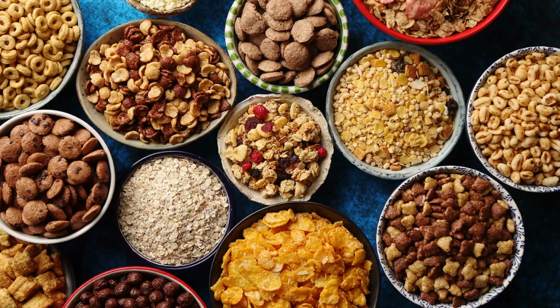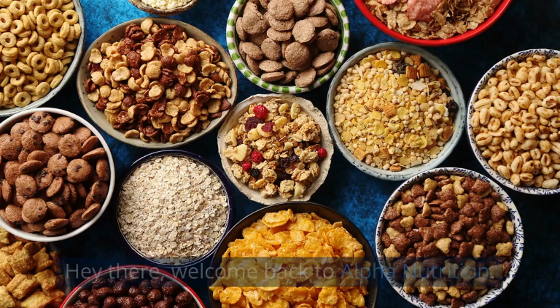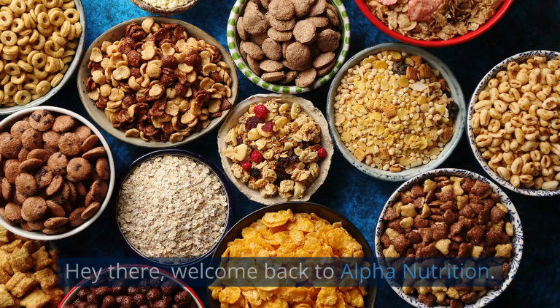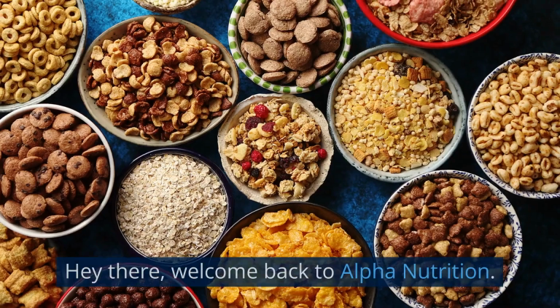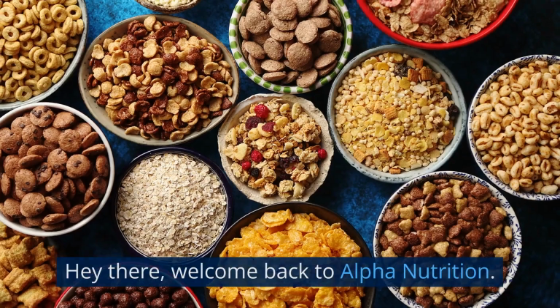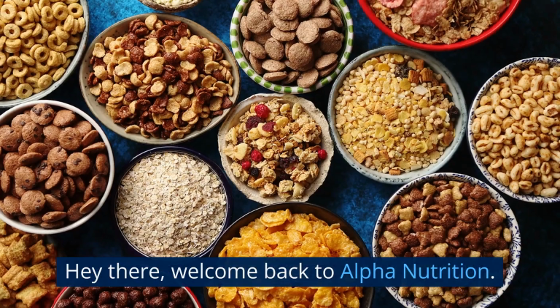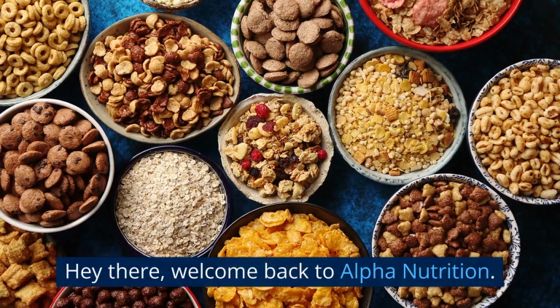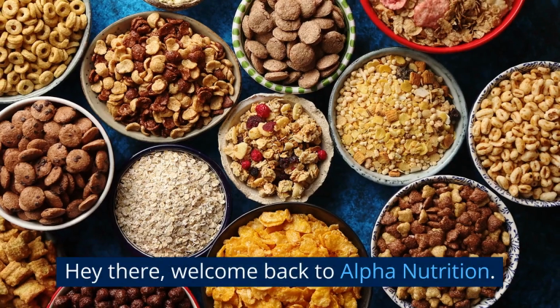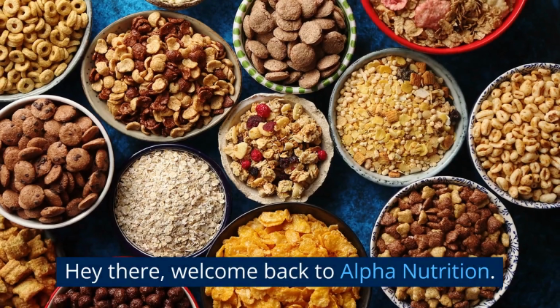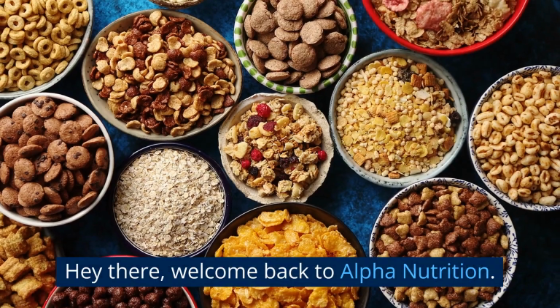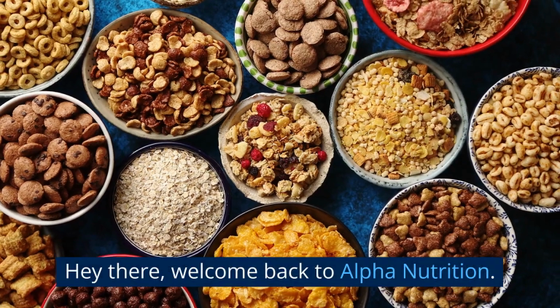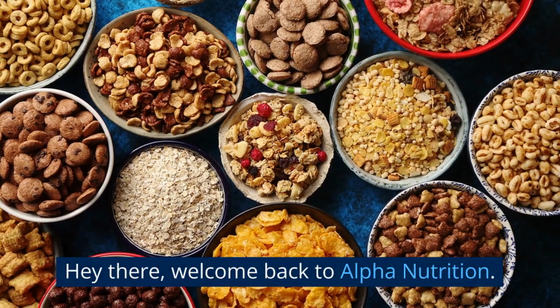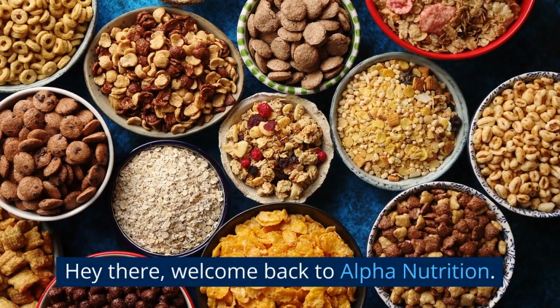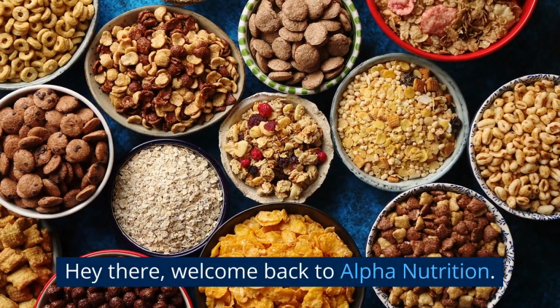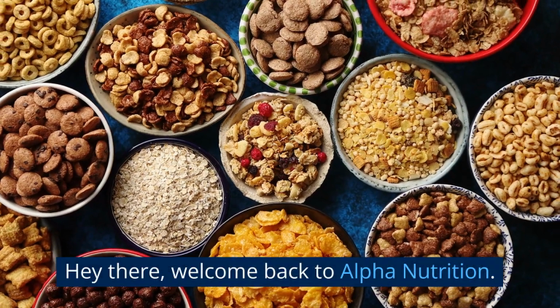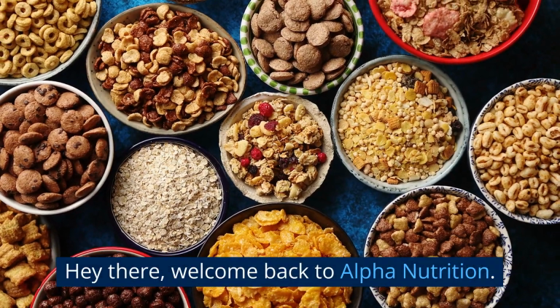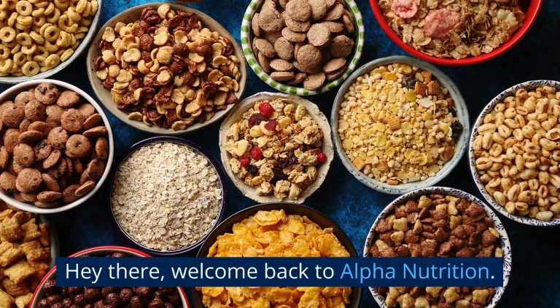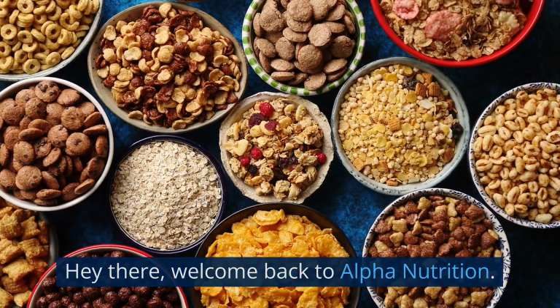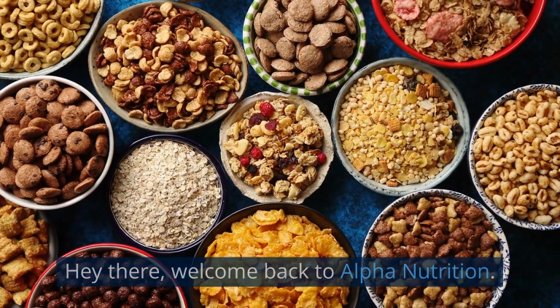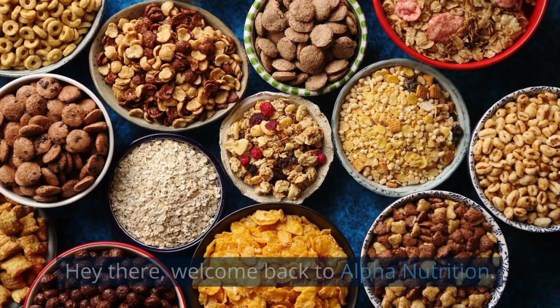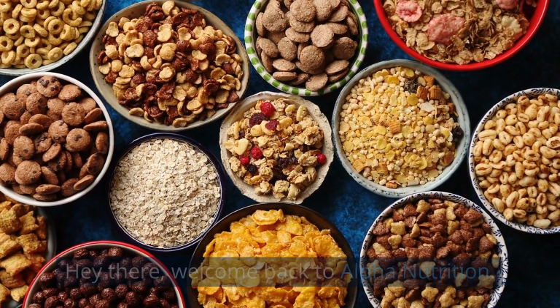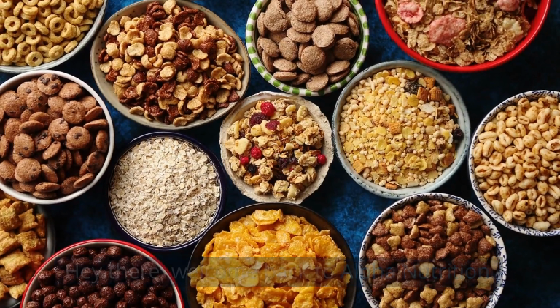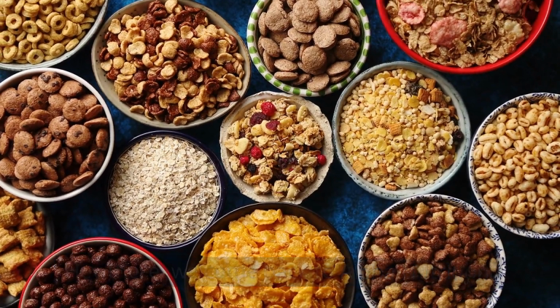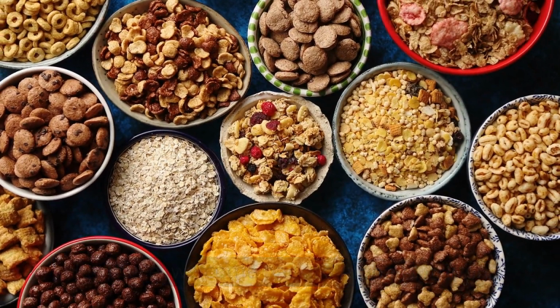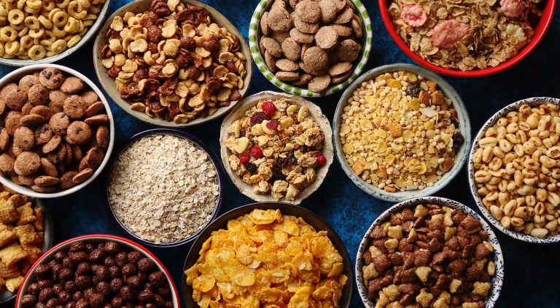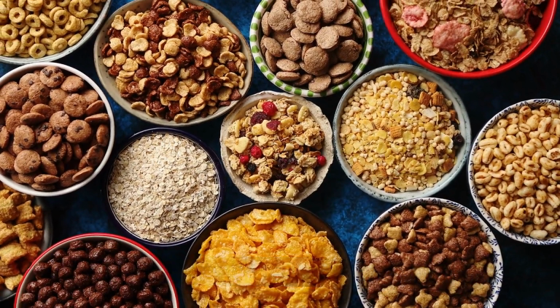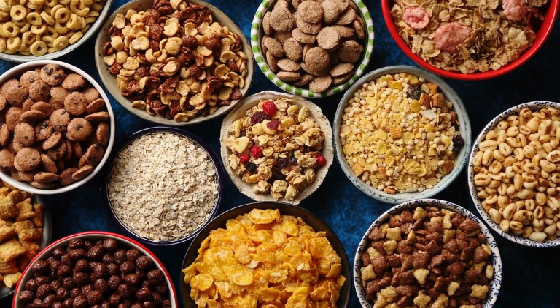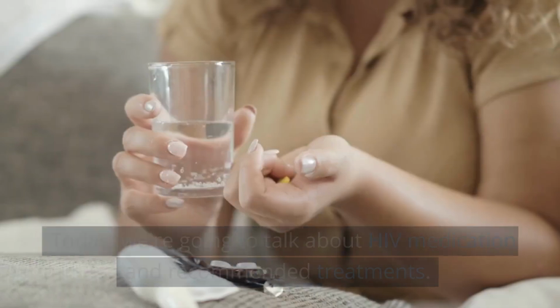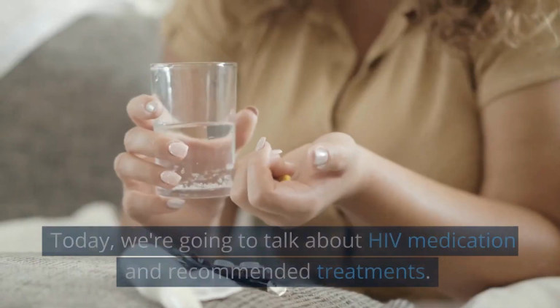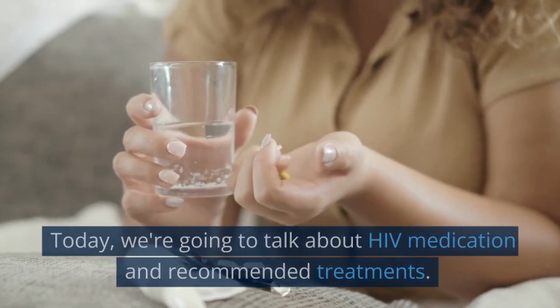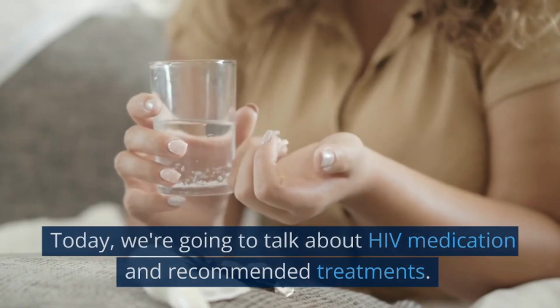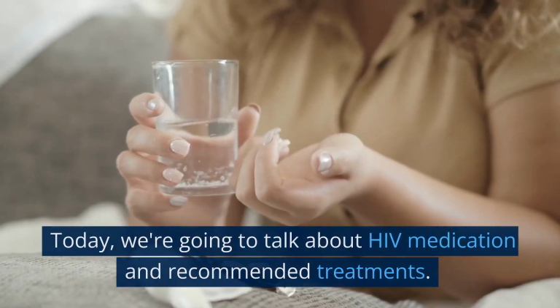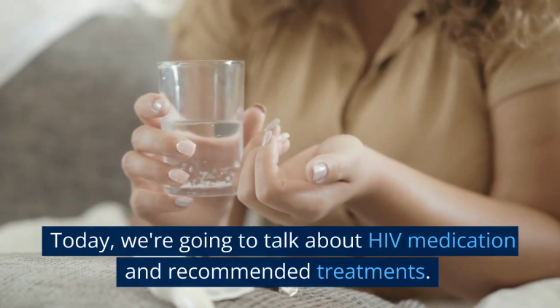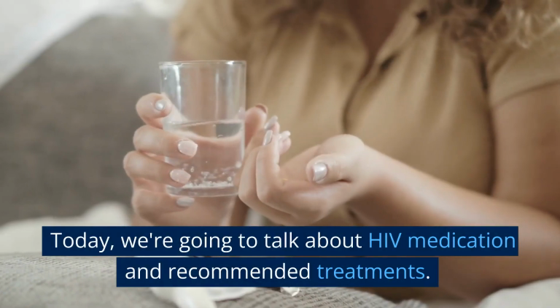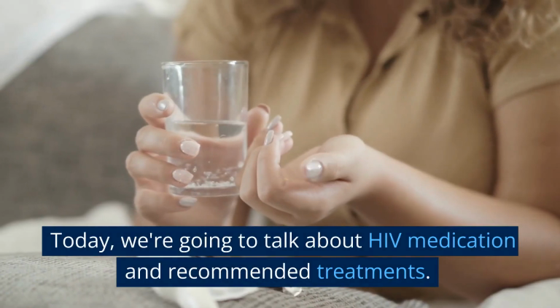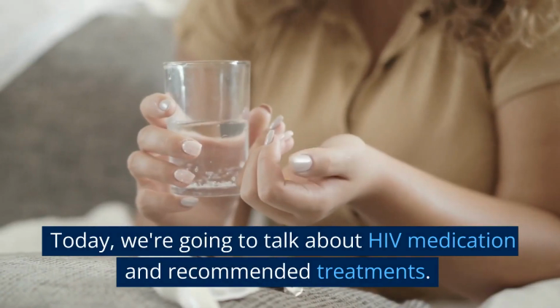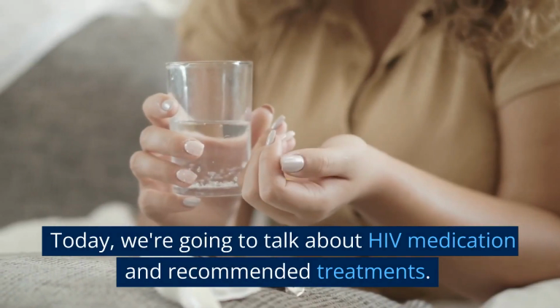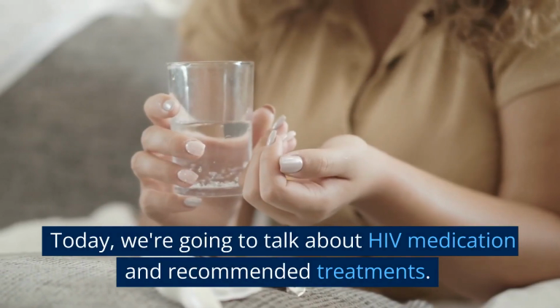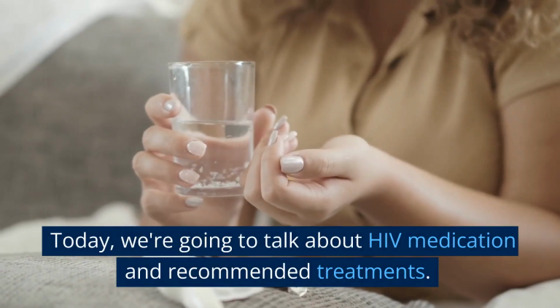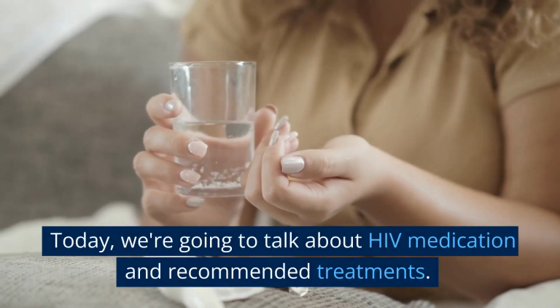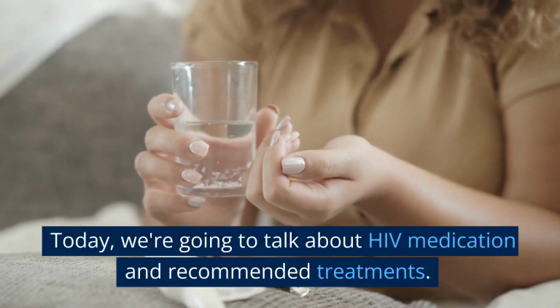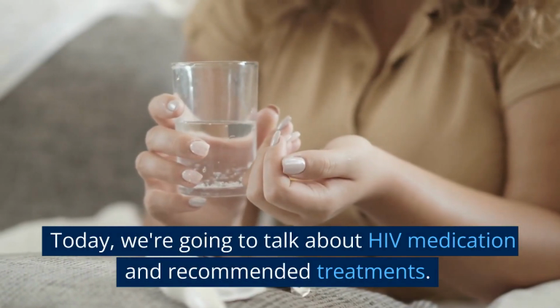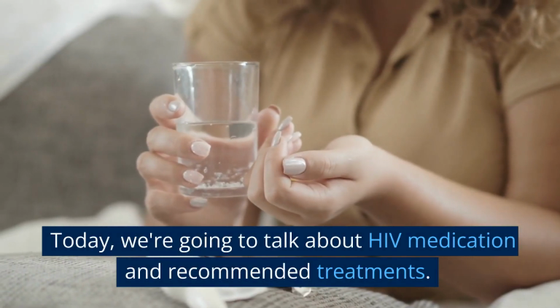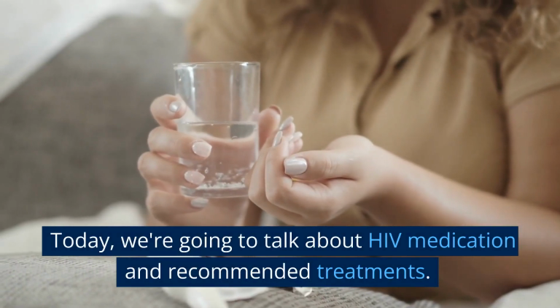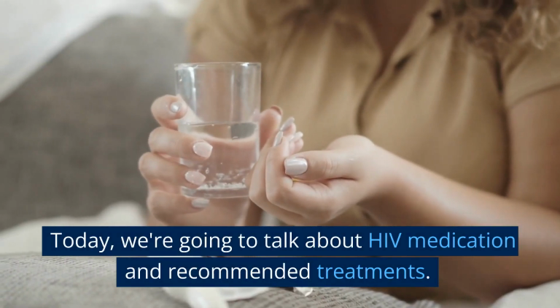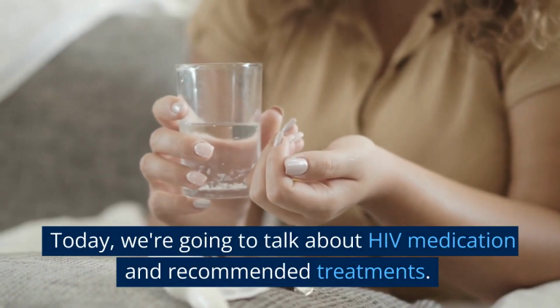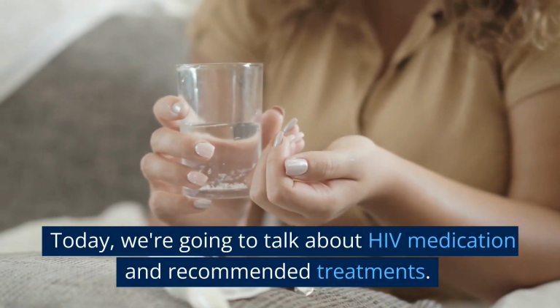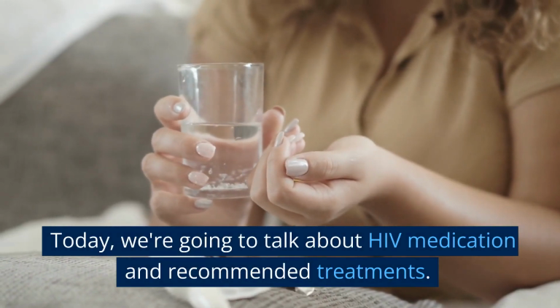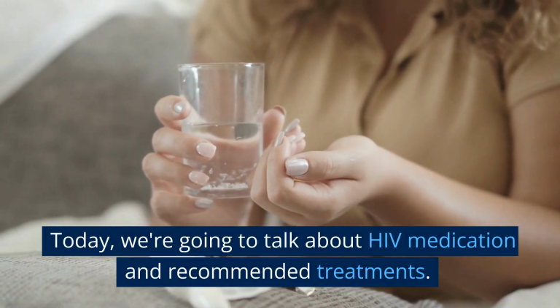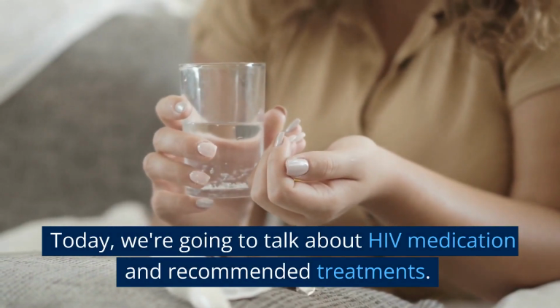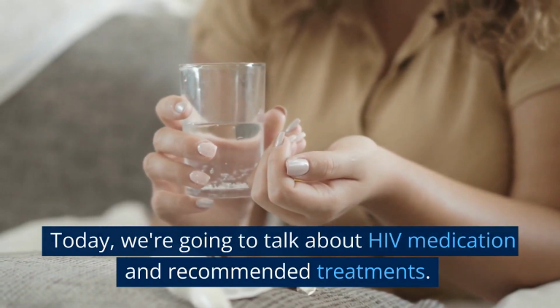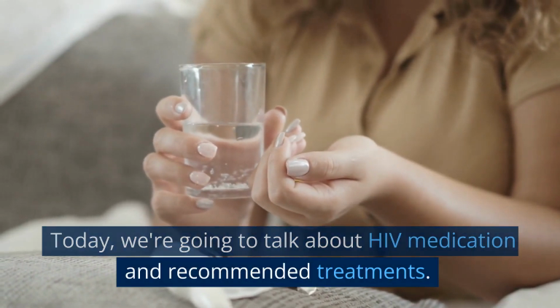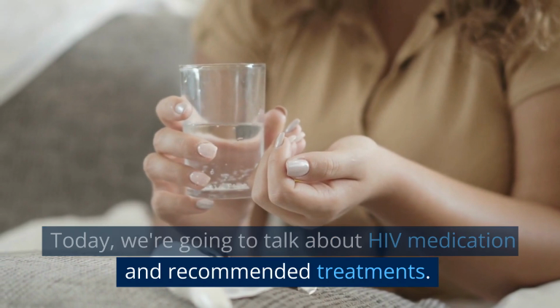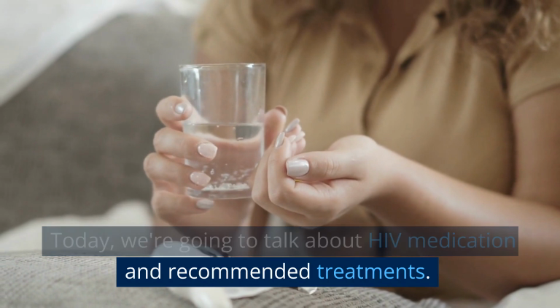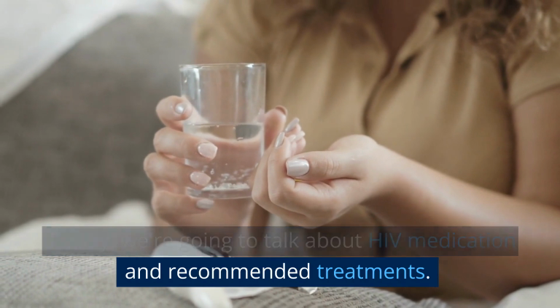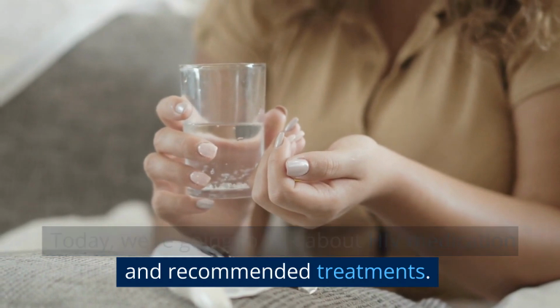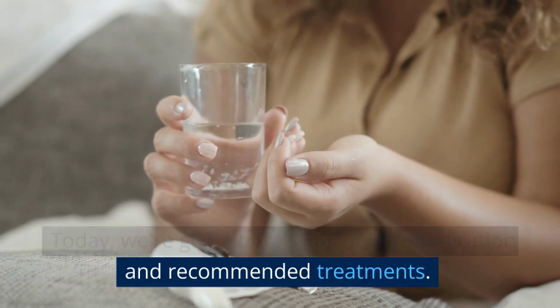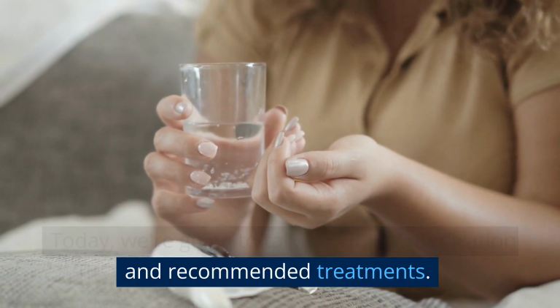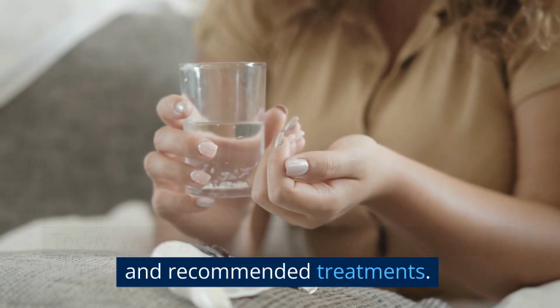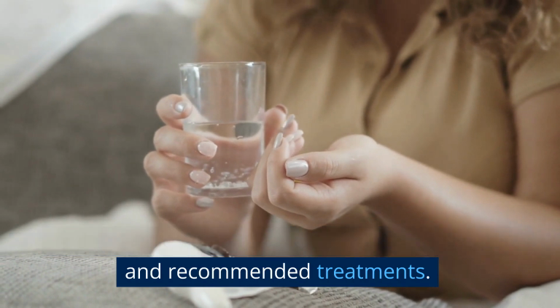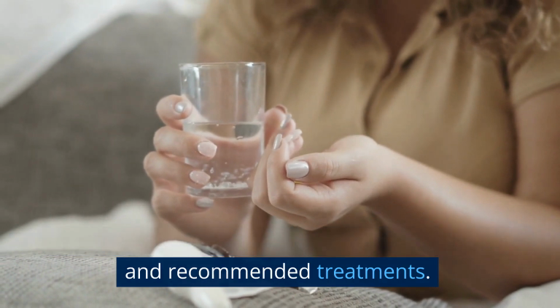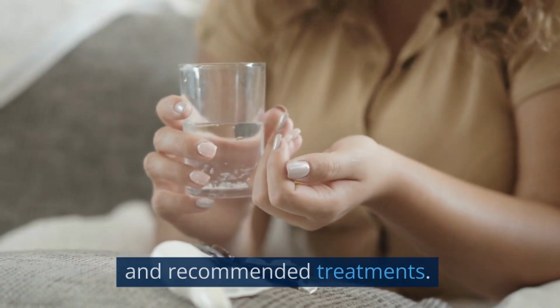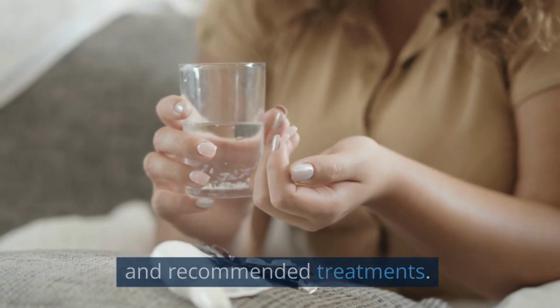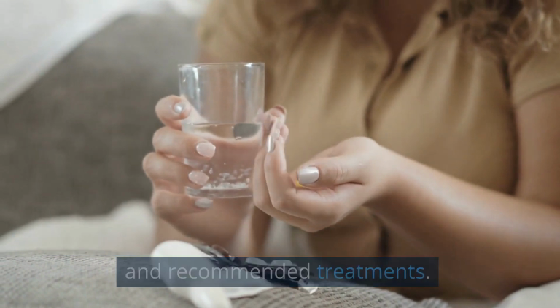Hey there, welcome back to Alpha Nutrition. Today, we're going to talk about HIV medication and recommended treatments.